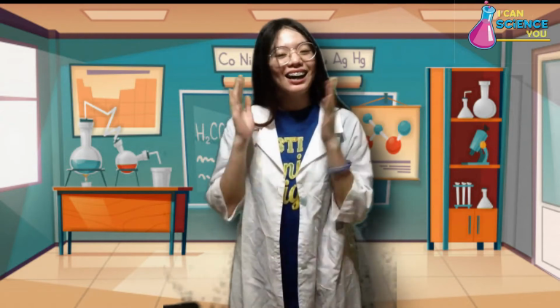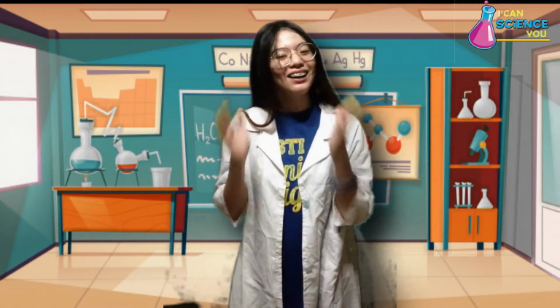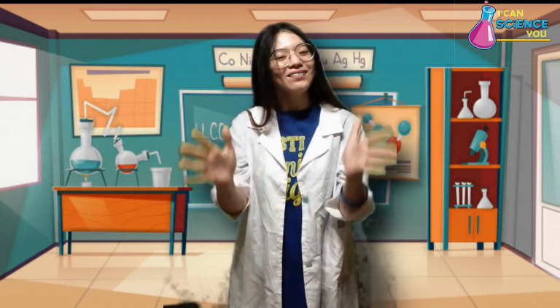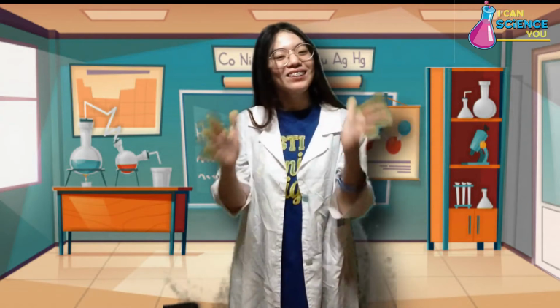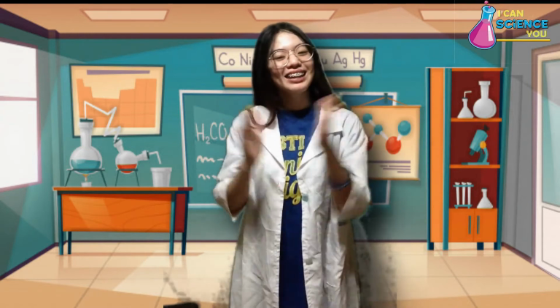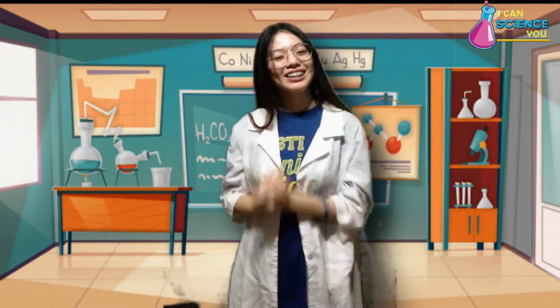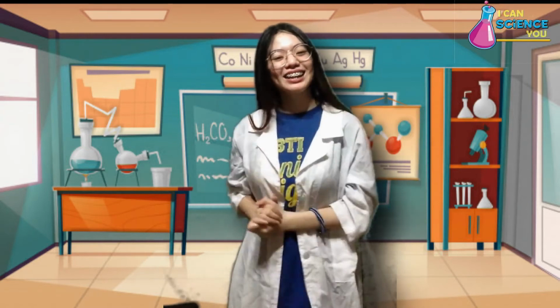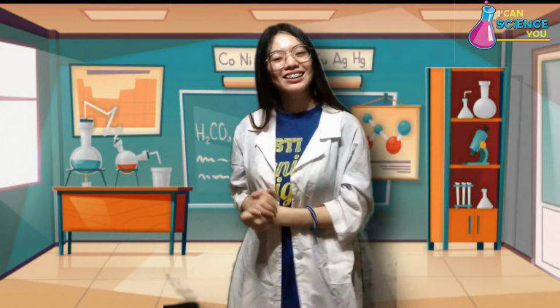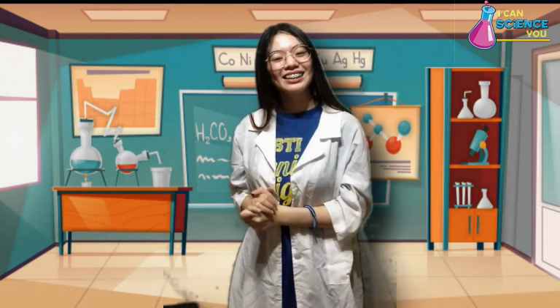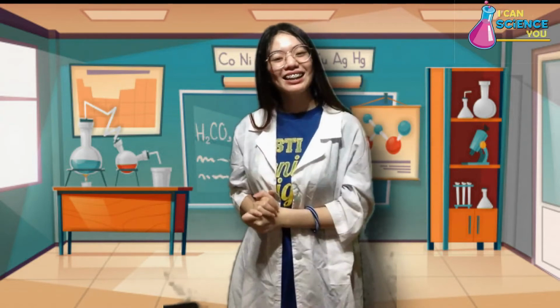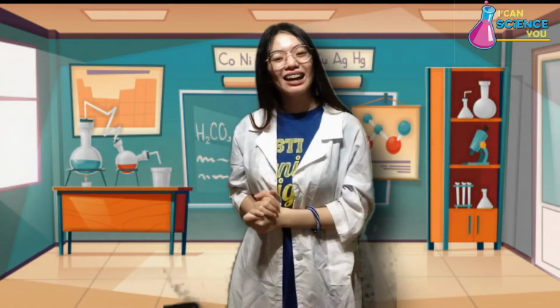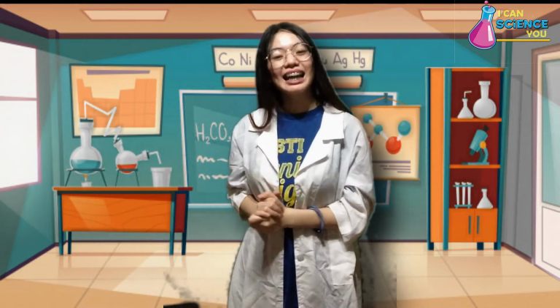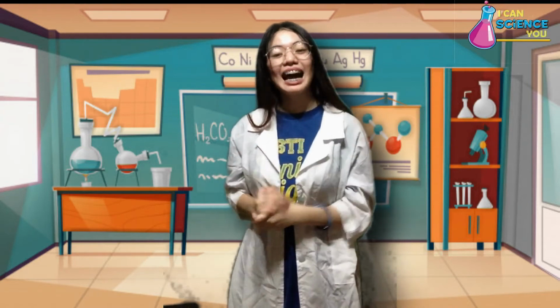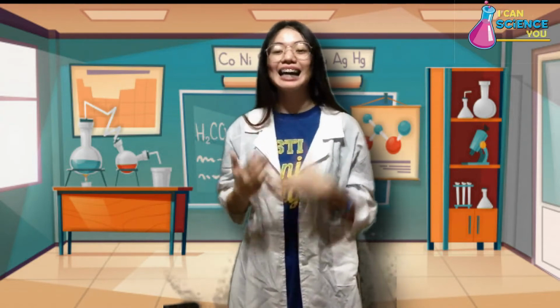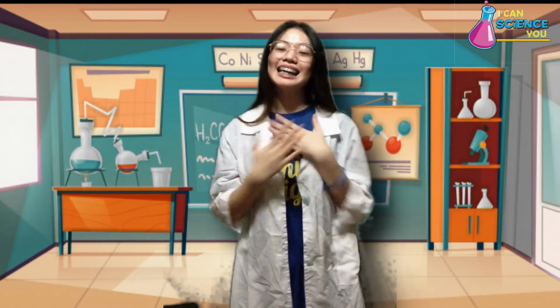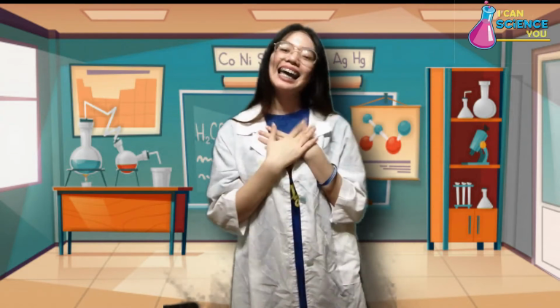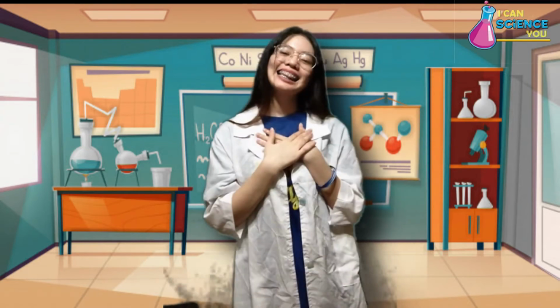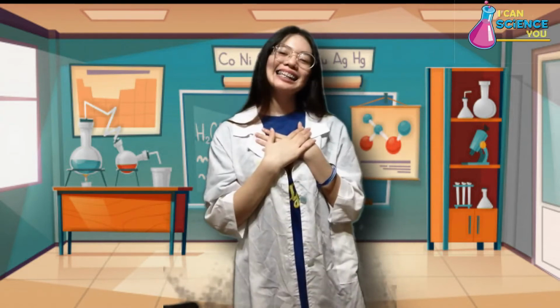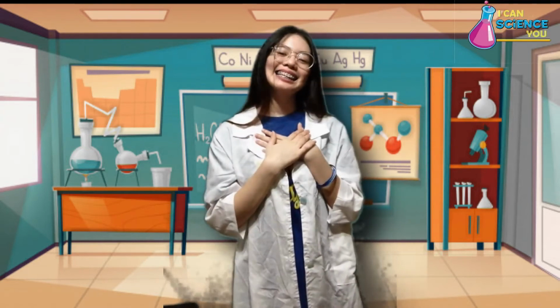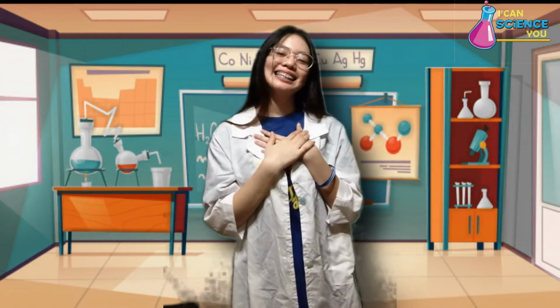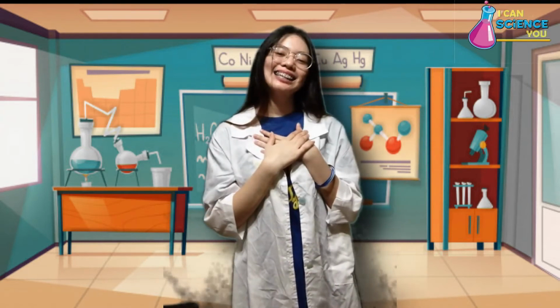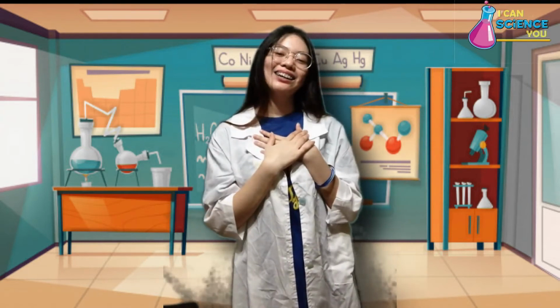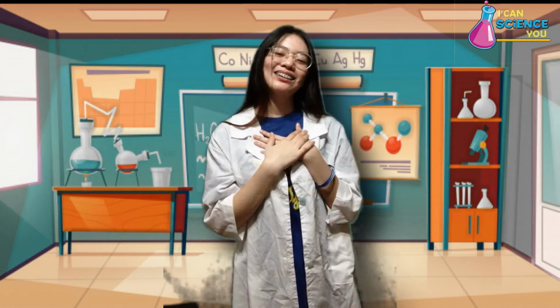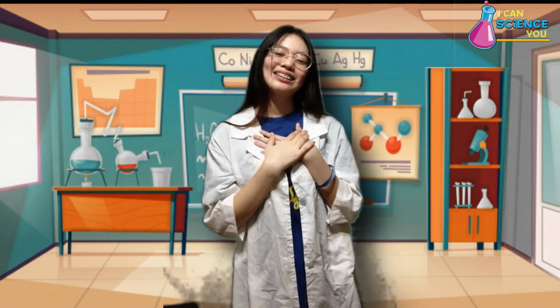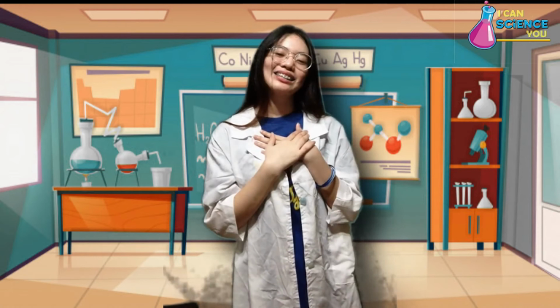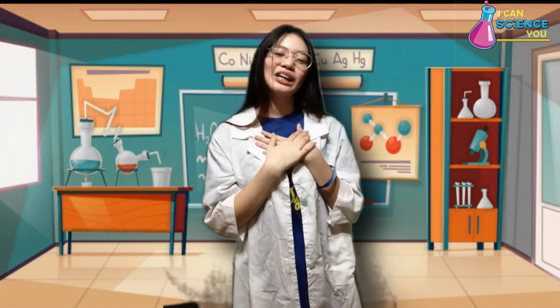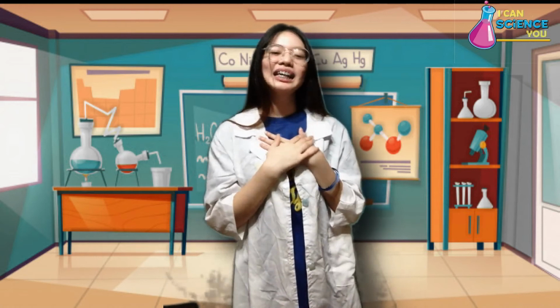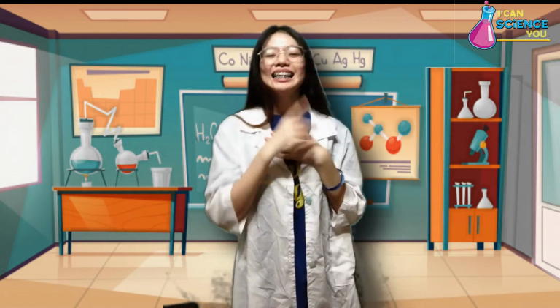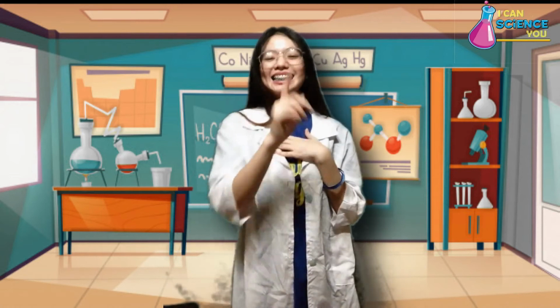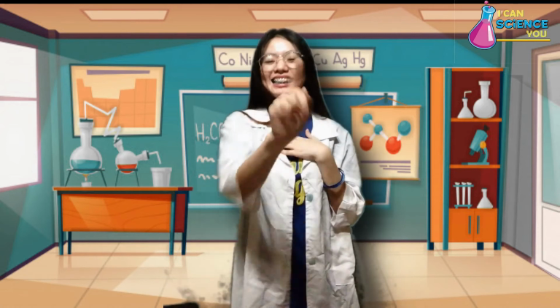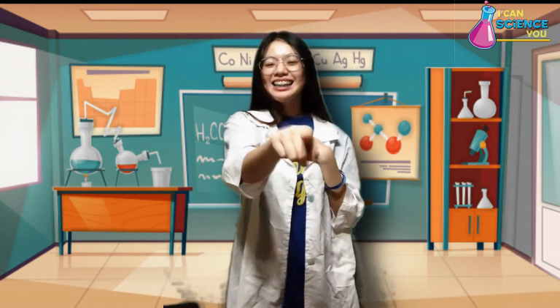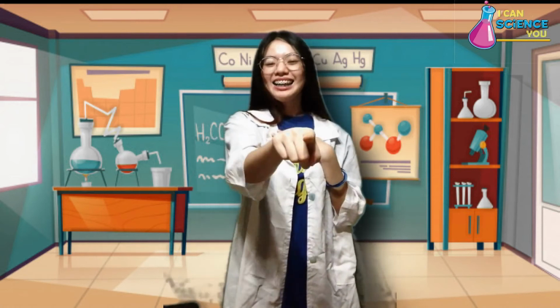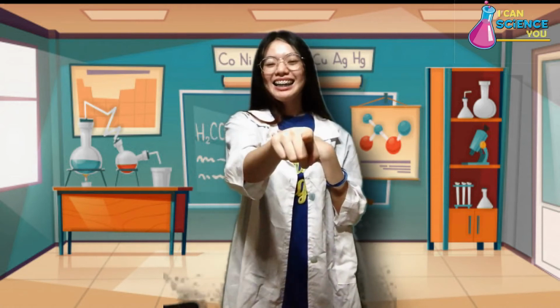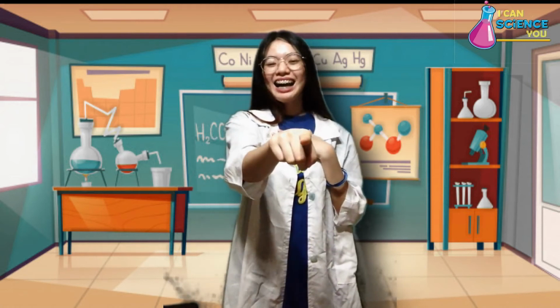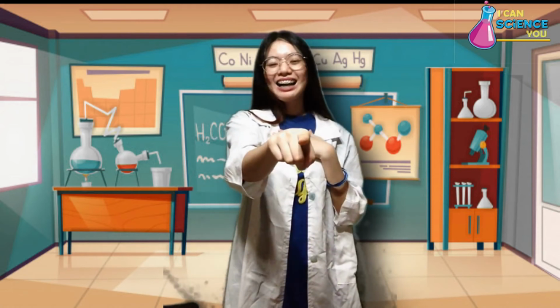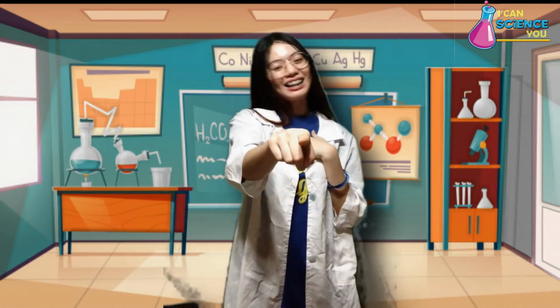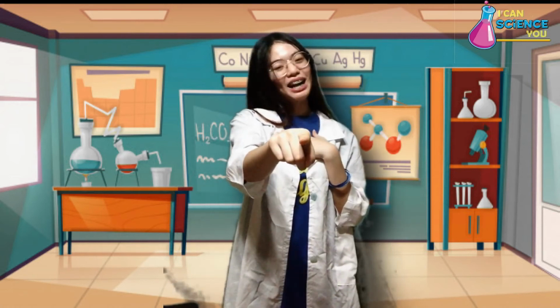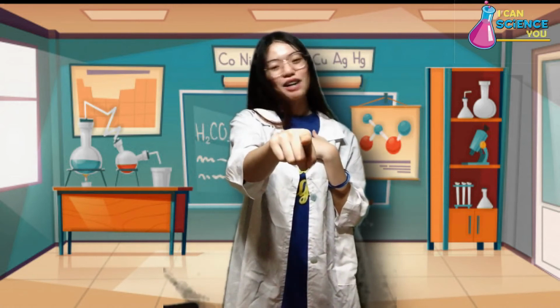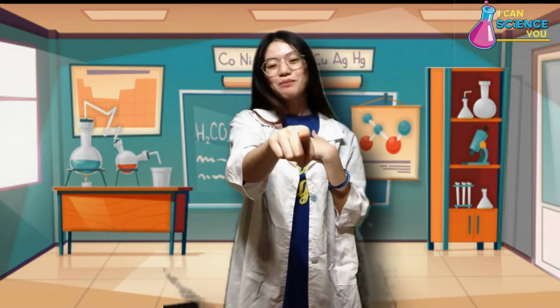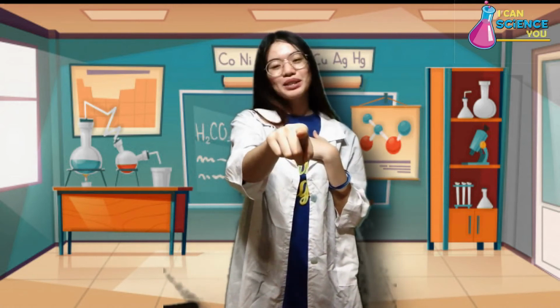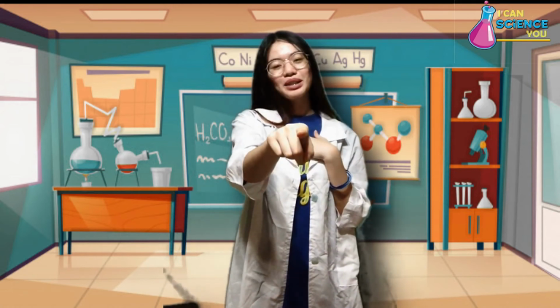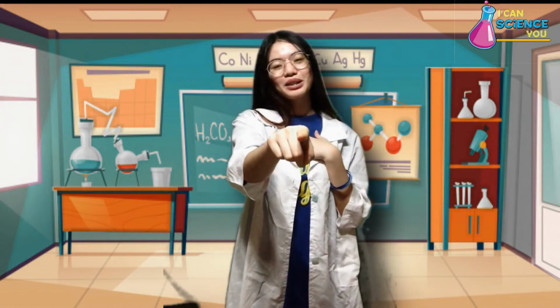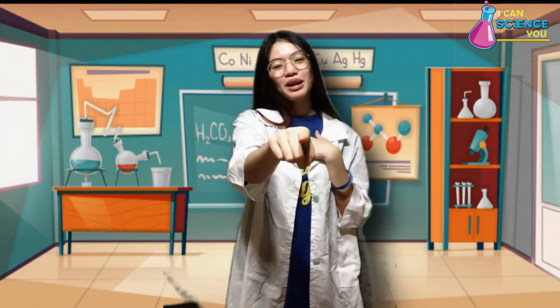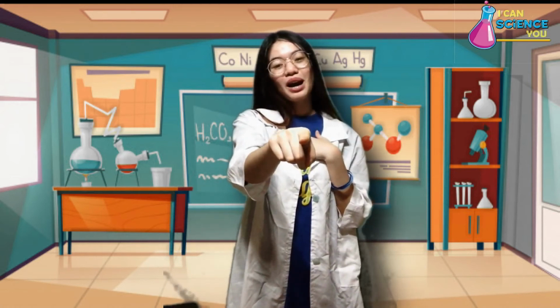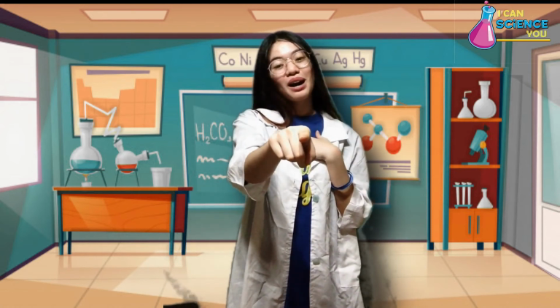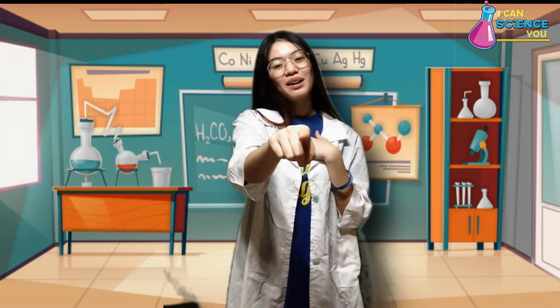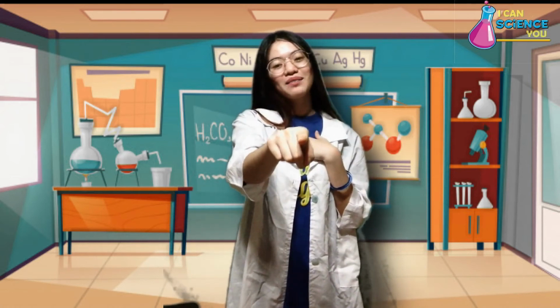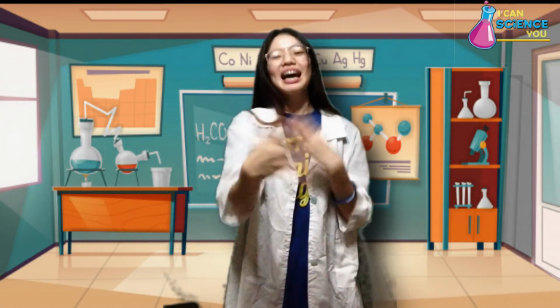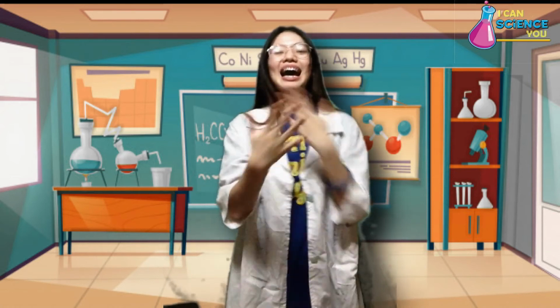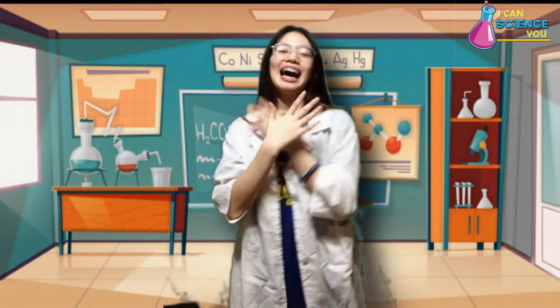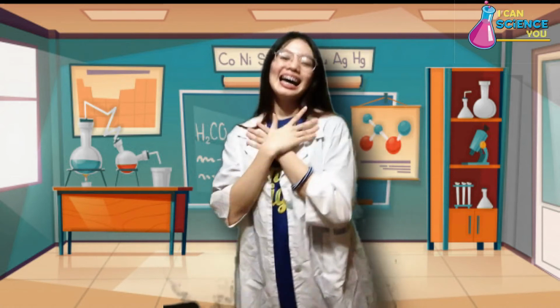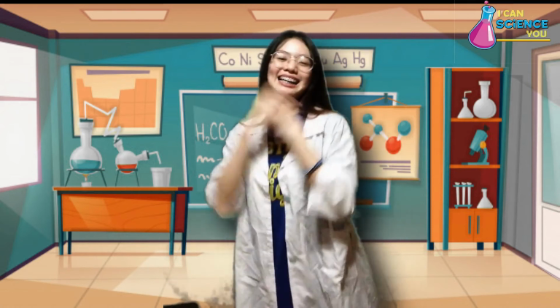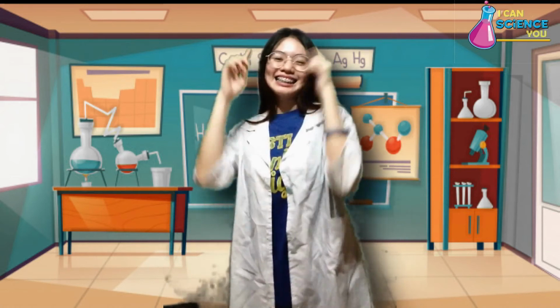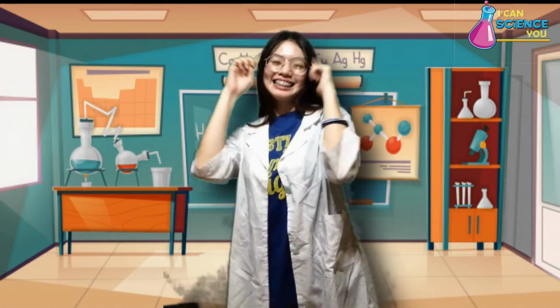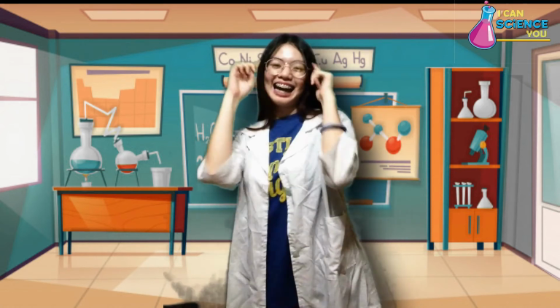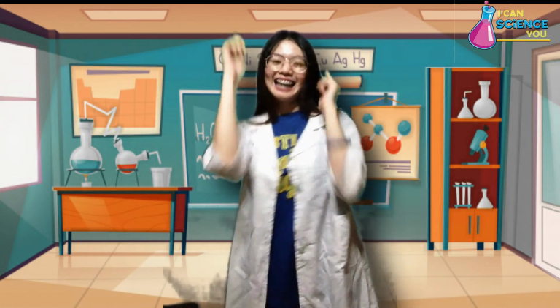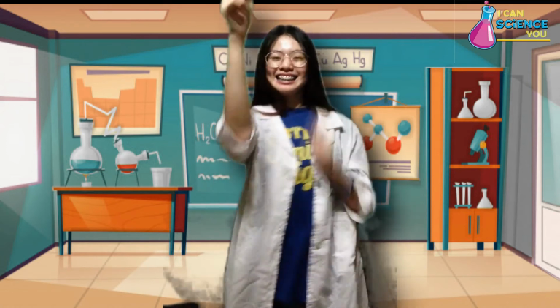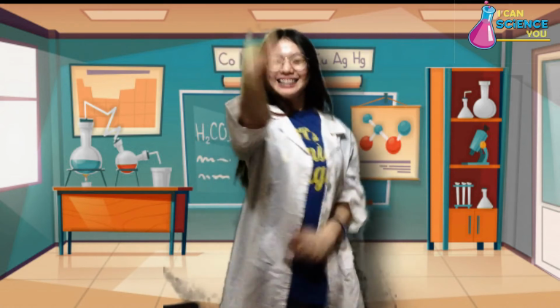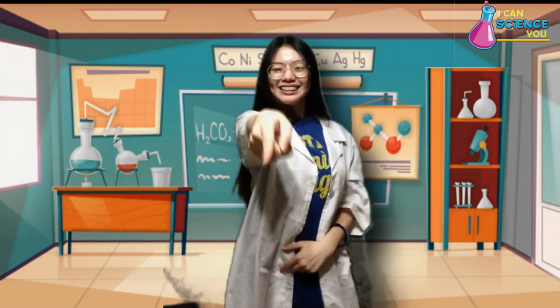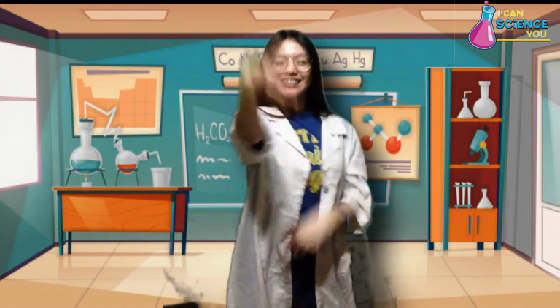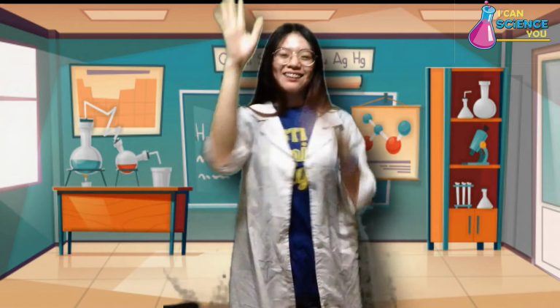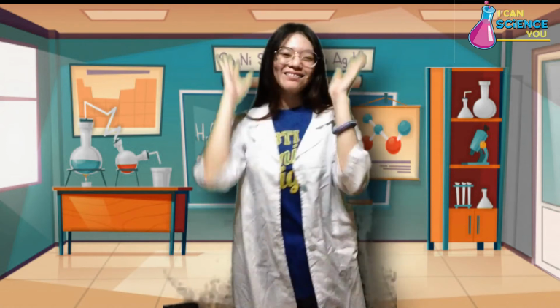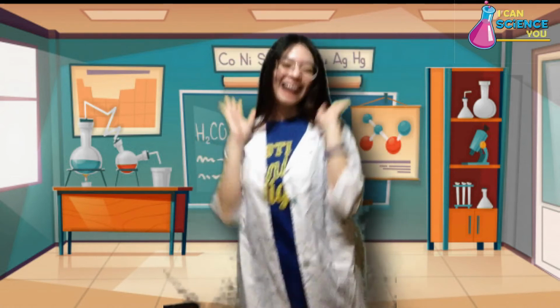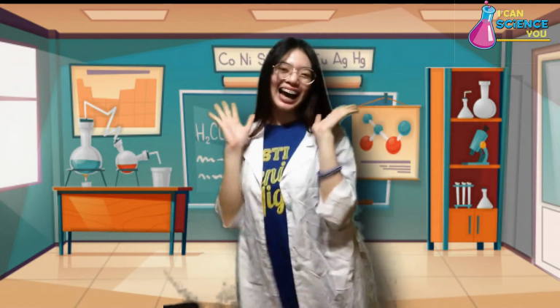Hope you enjoyed and learned a lot. Again, this is Nicole Lansson. See you in another episode of I Can Science You. Bye!